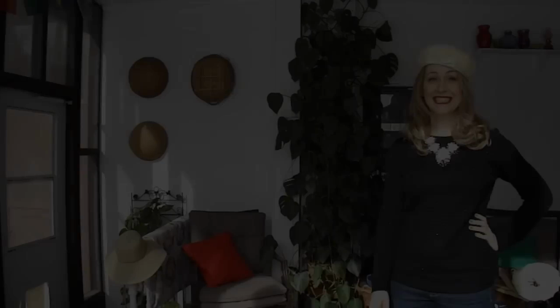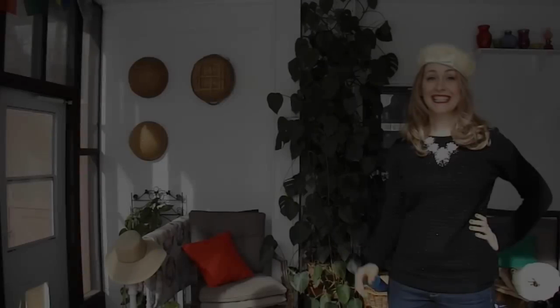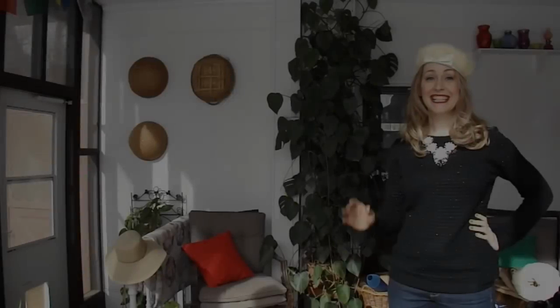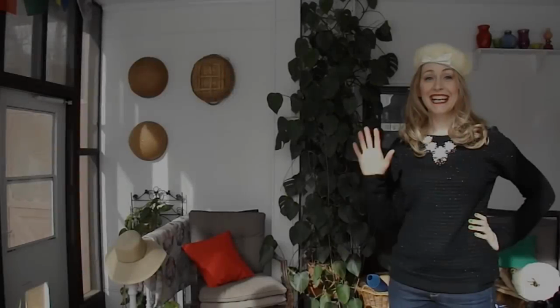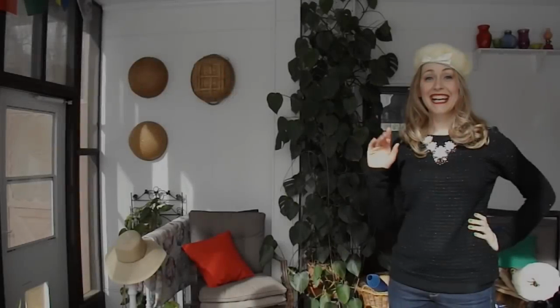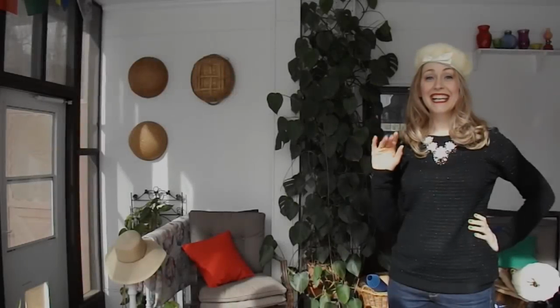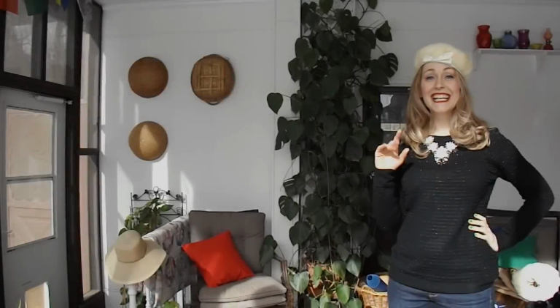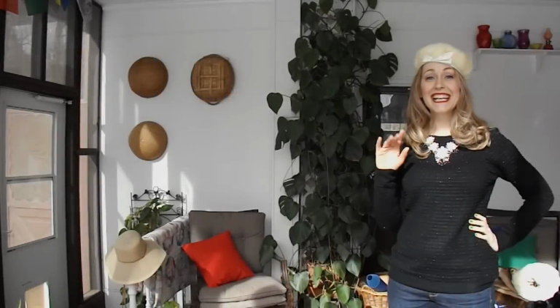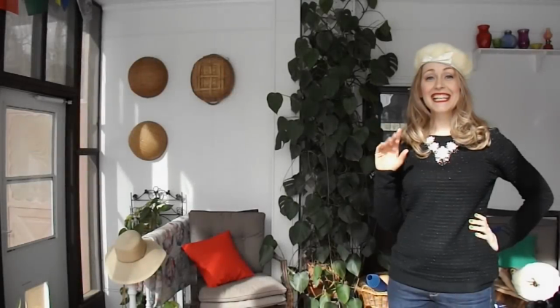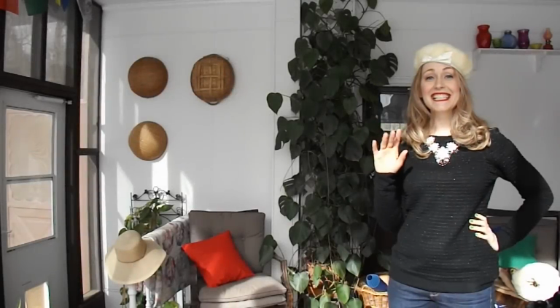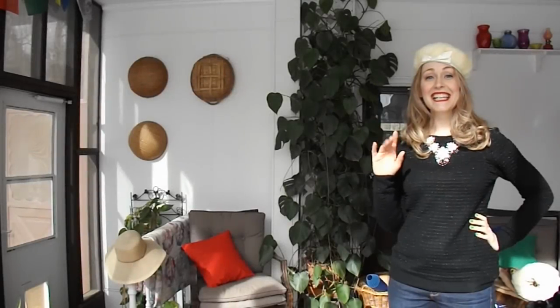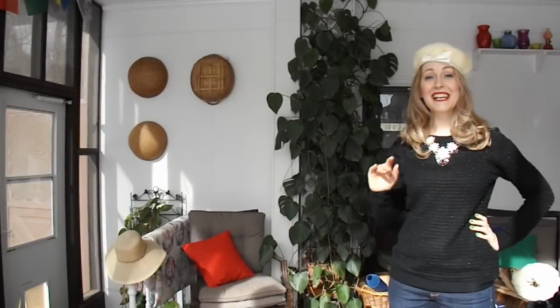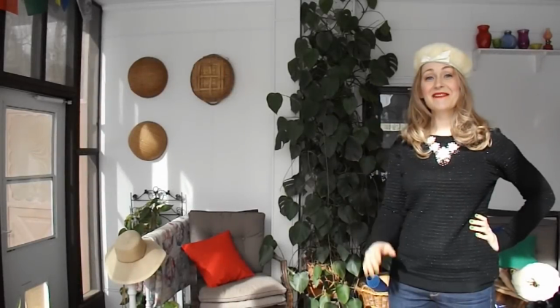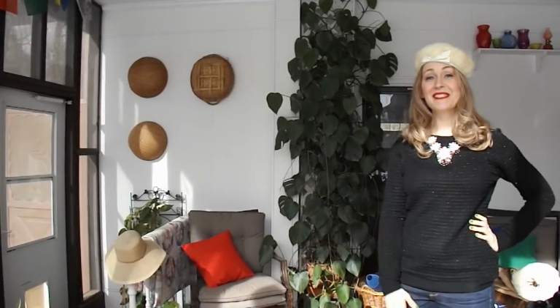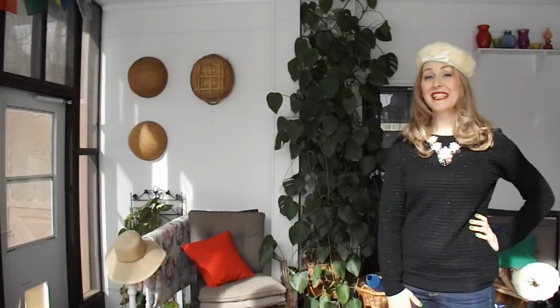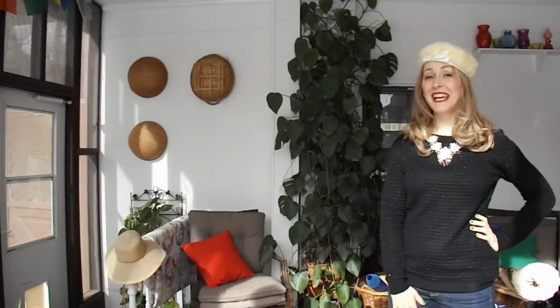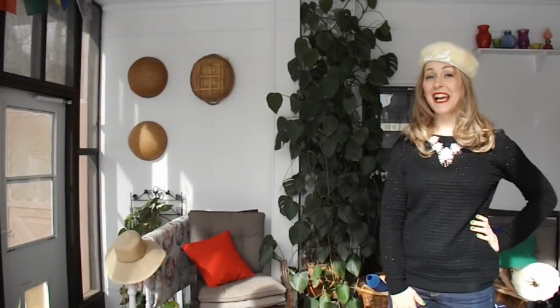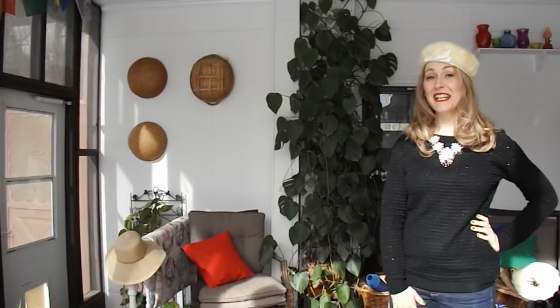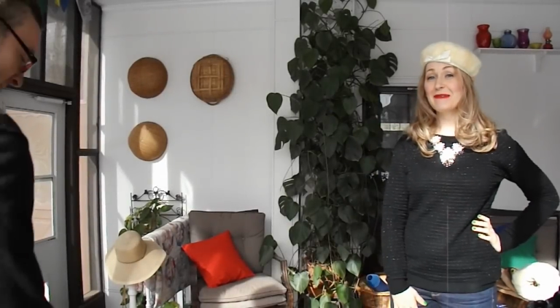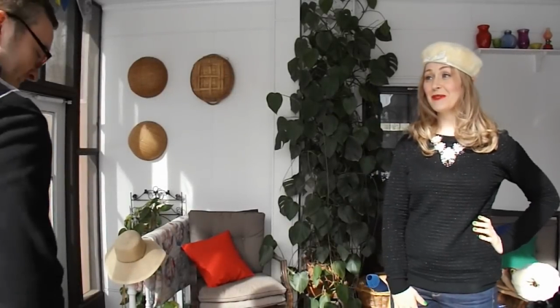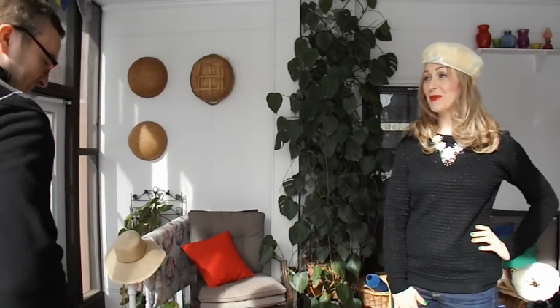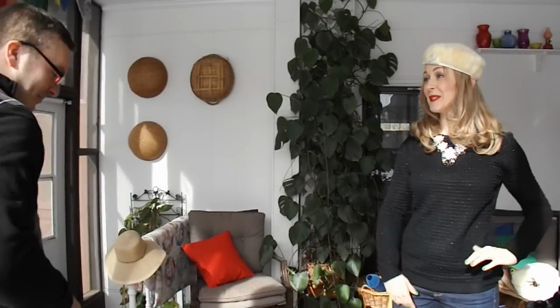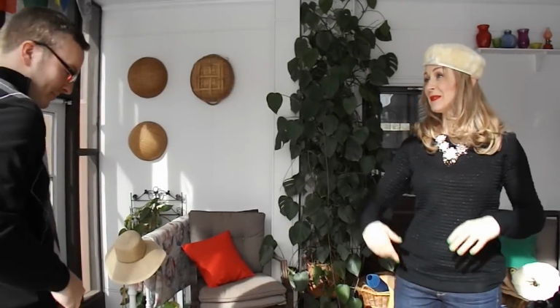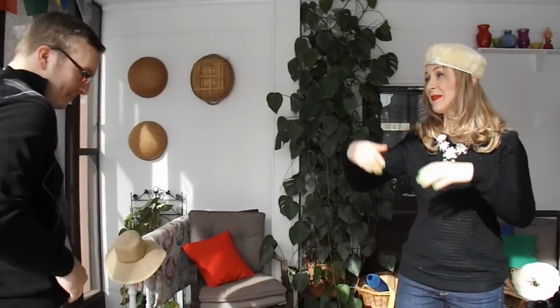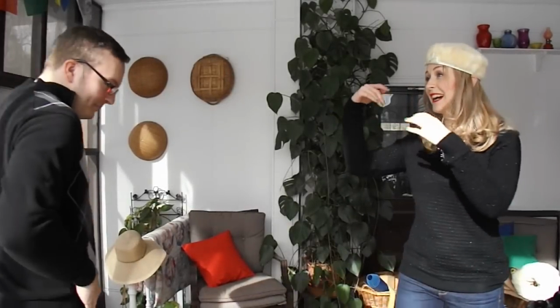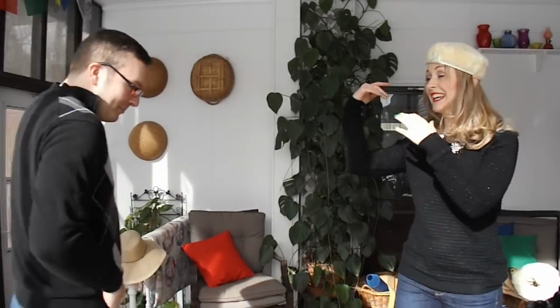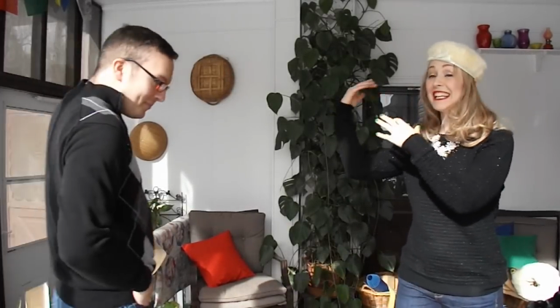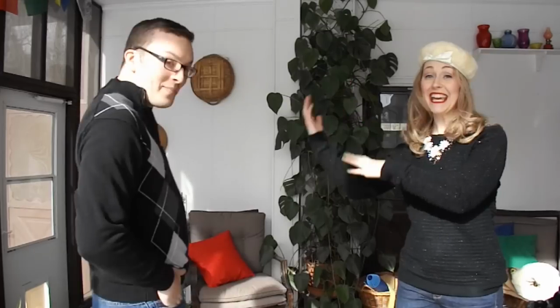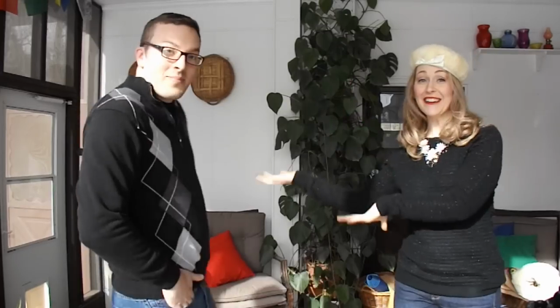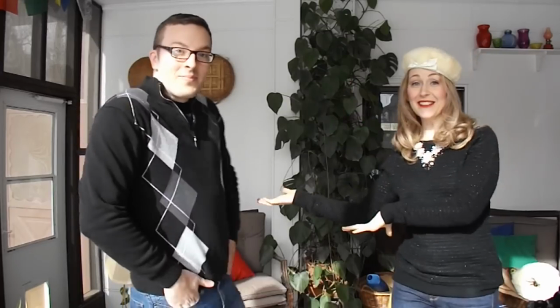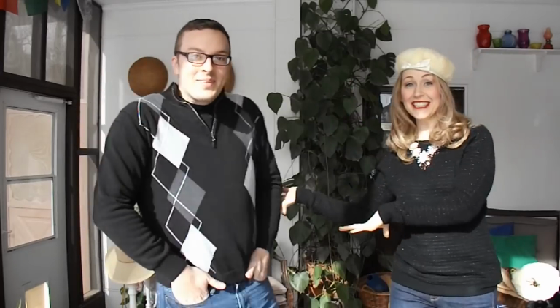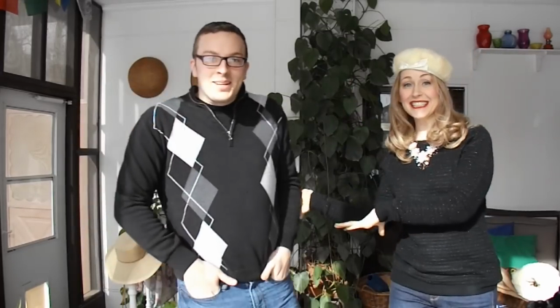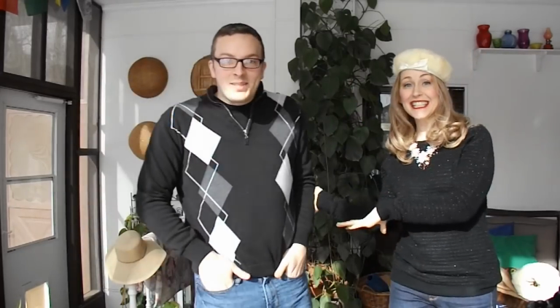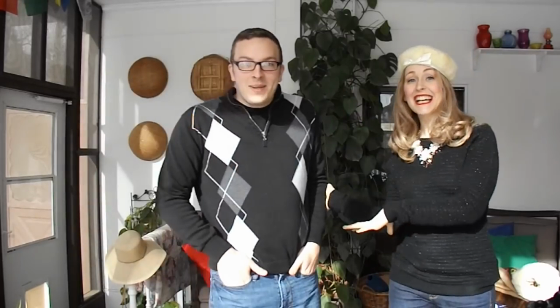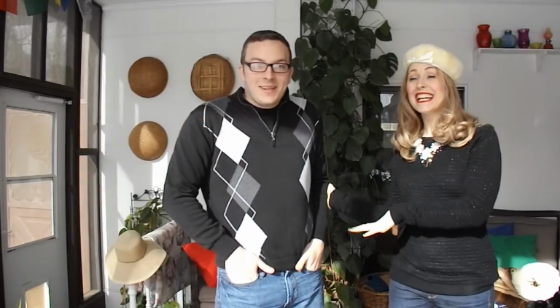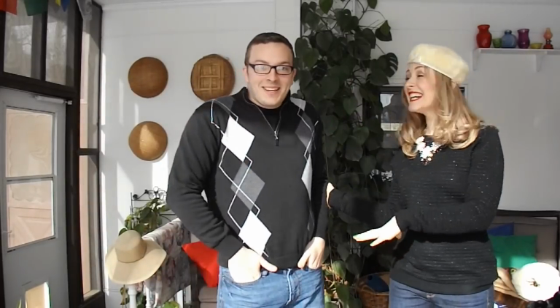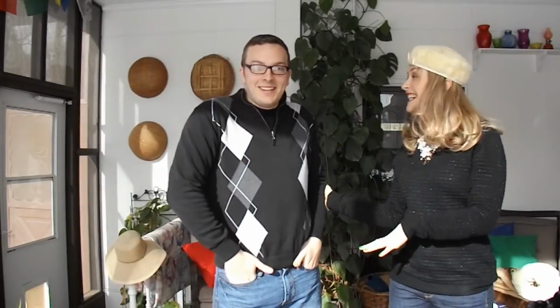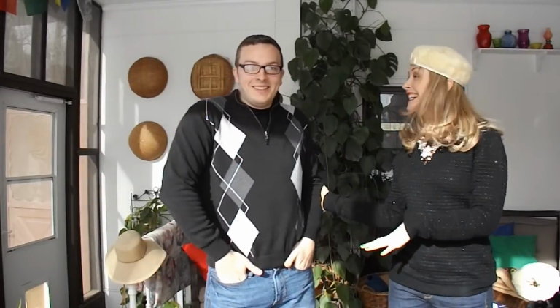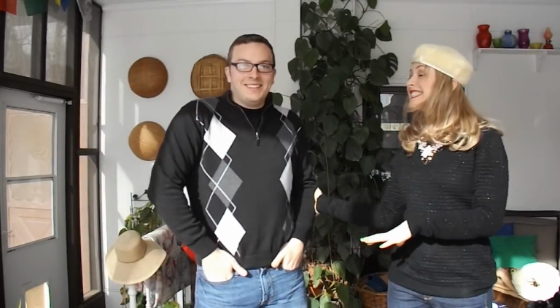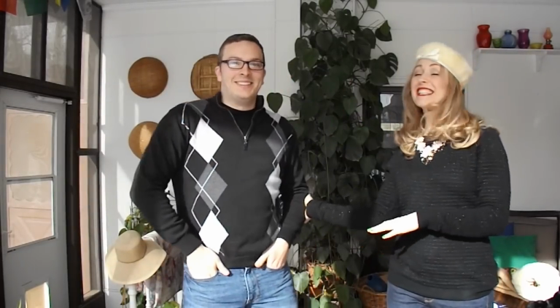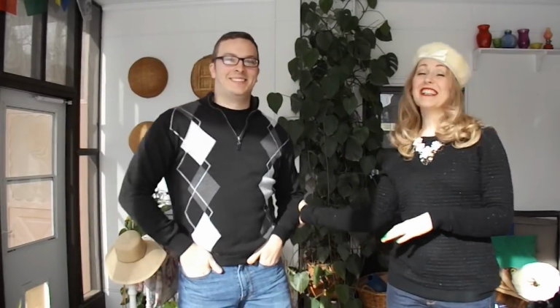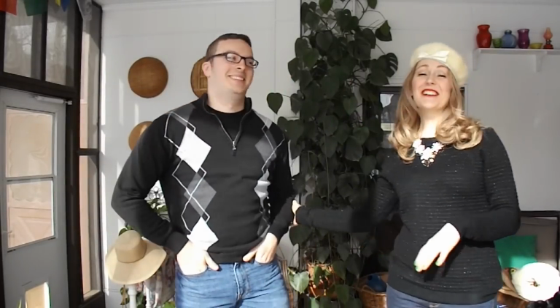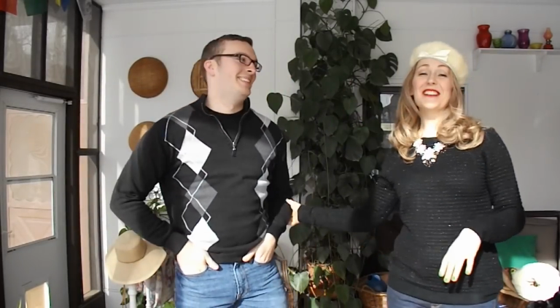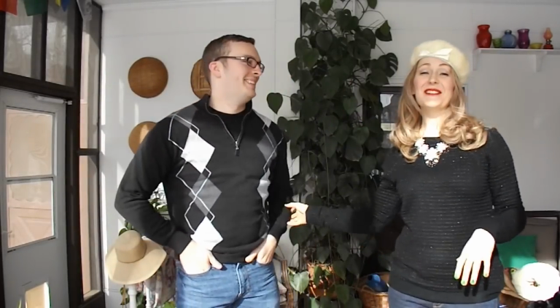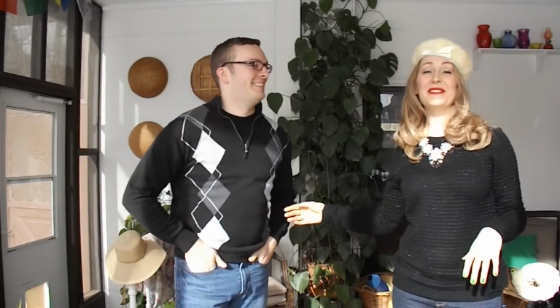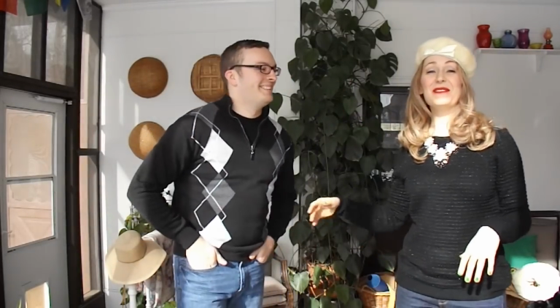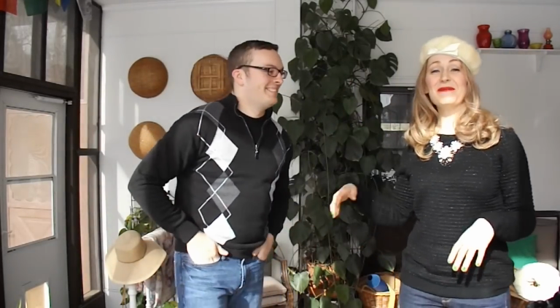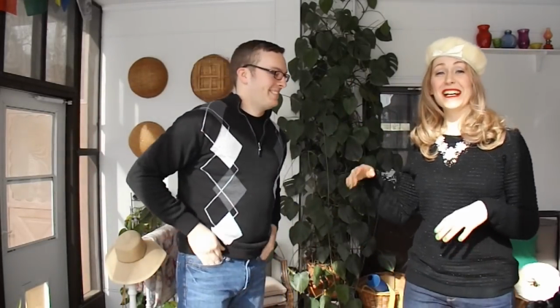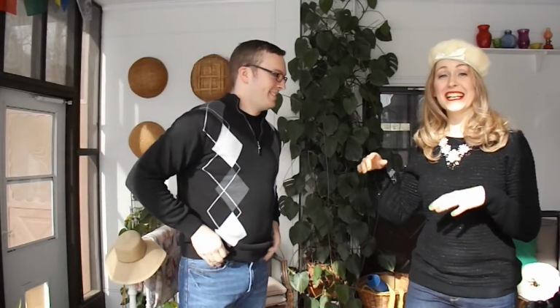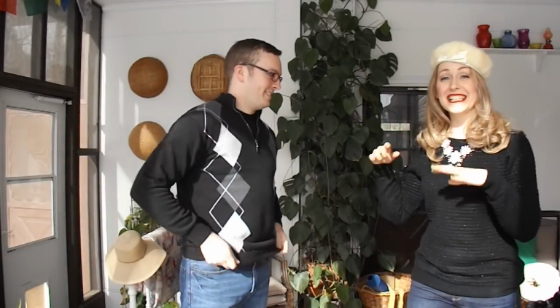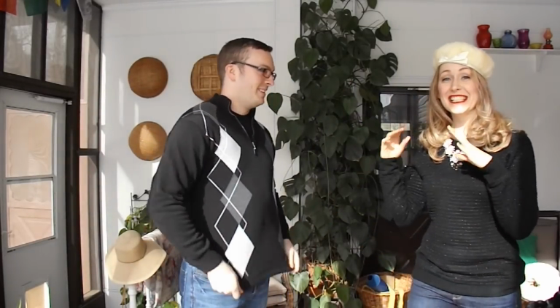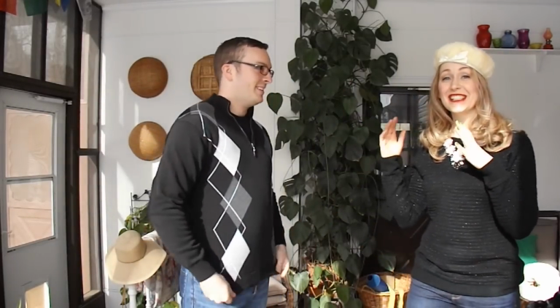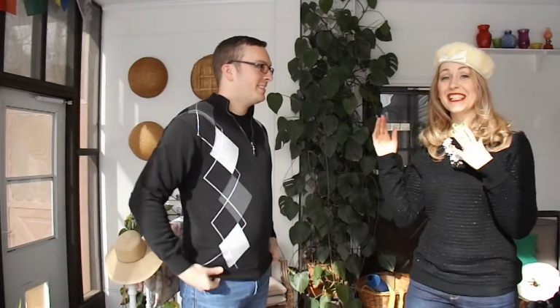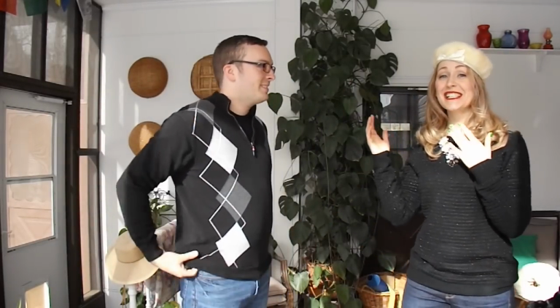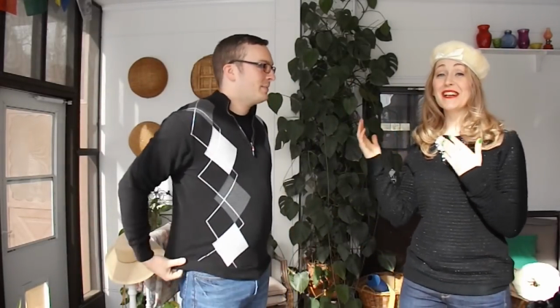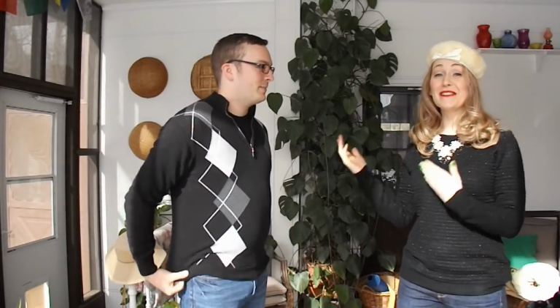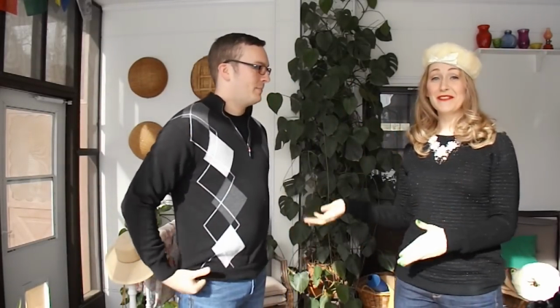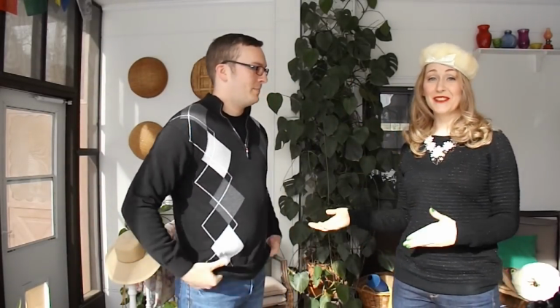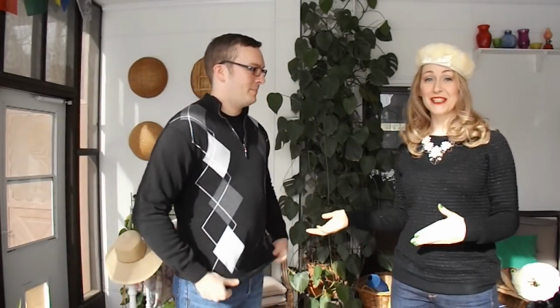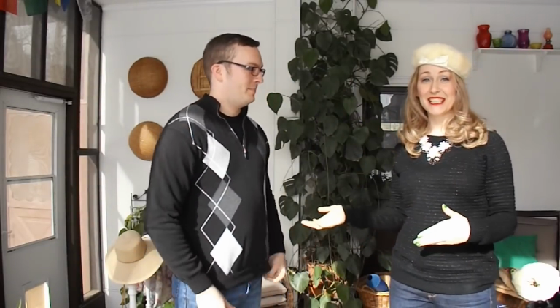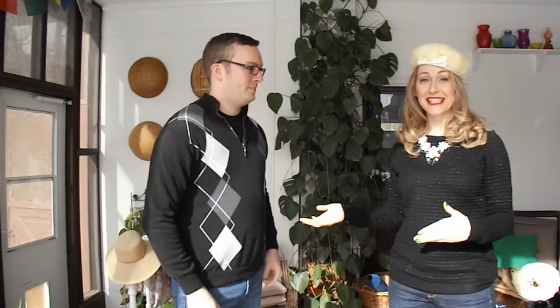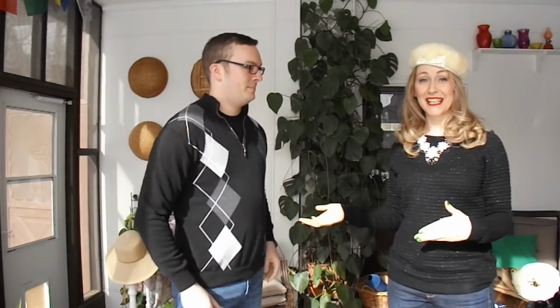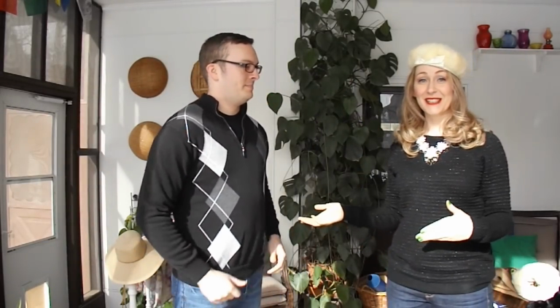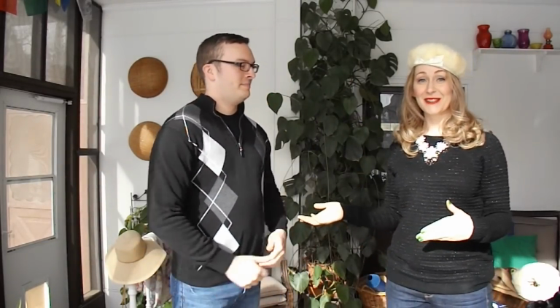Hi guys! Today I am joined by Kevin to go through my series of fur accessories.